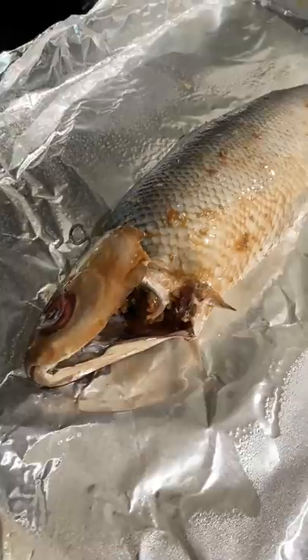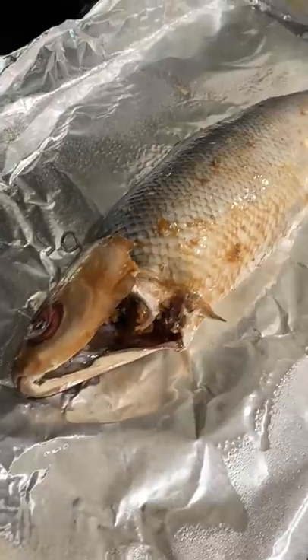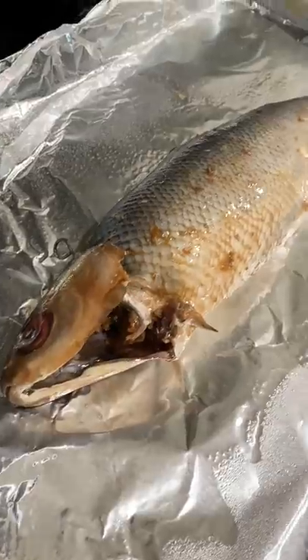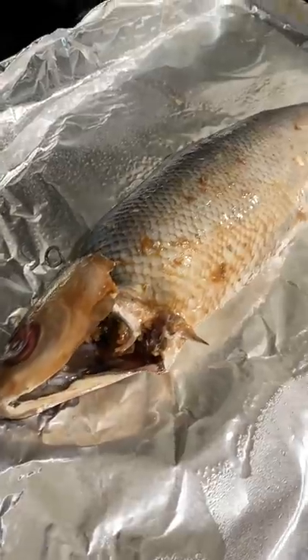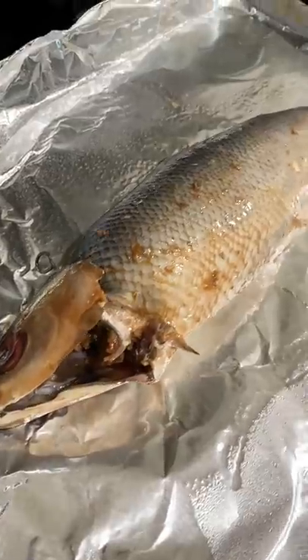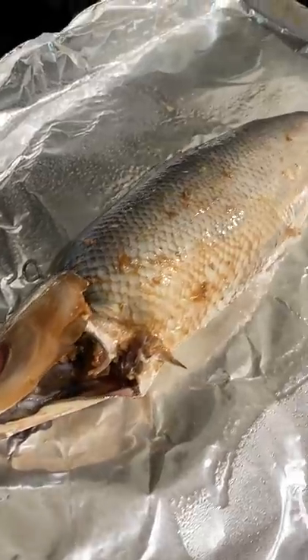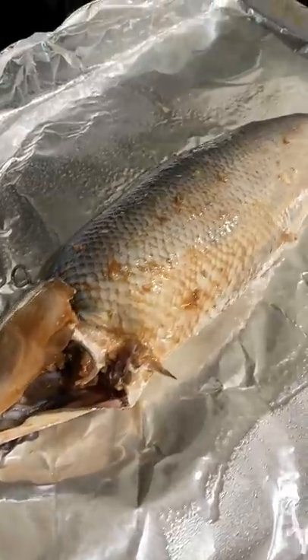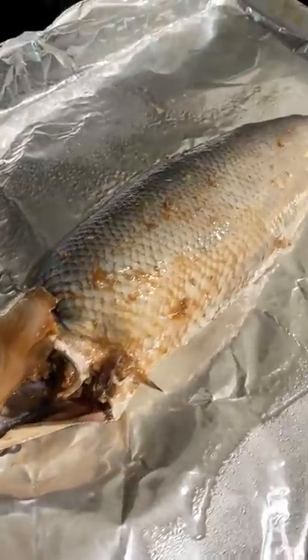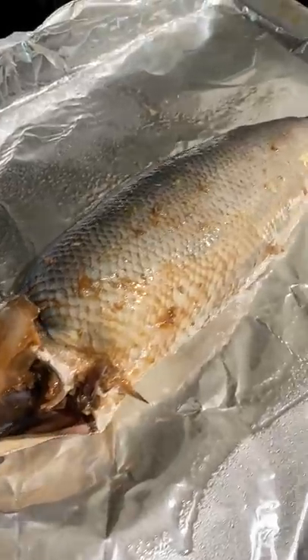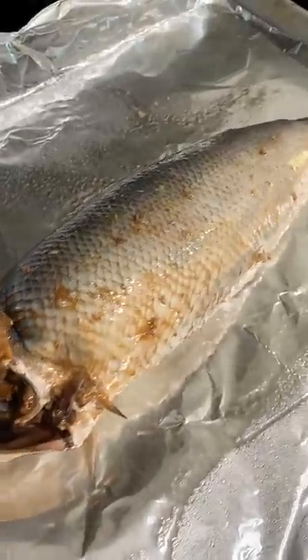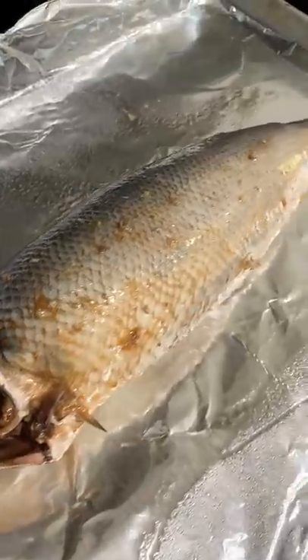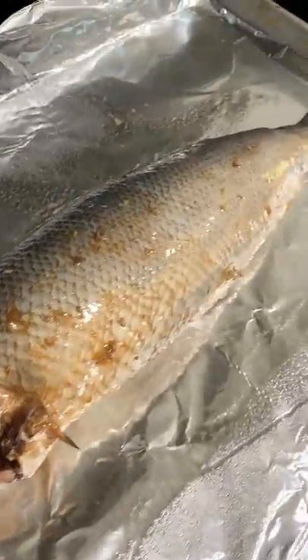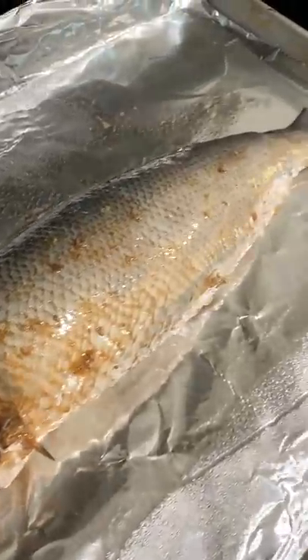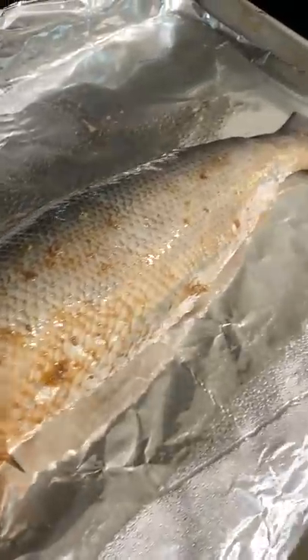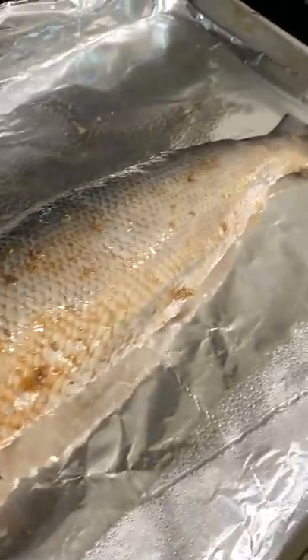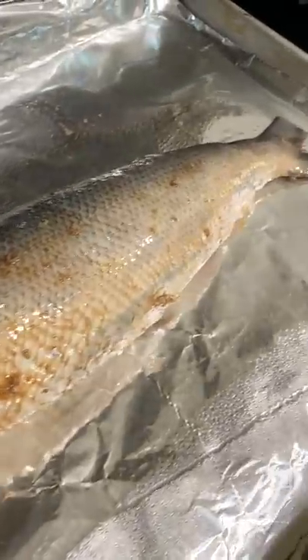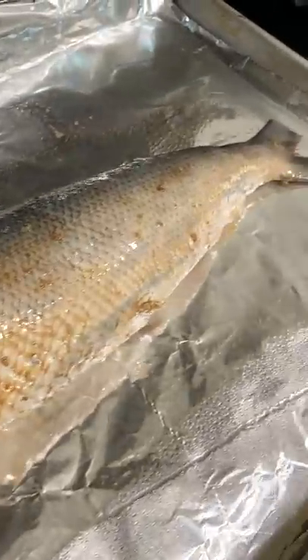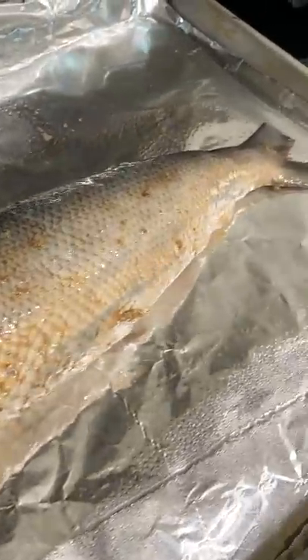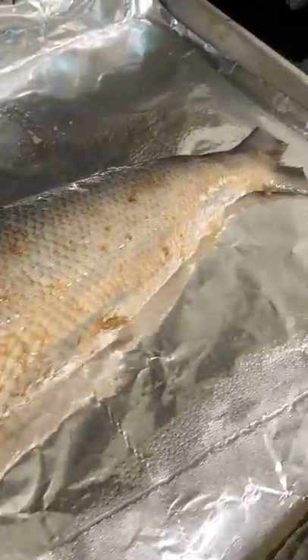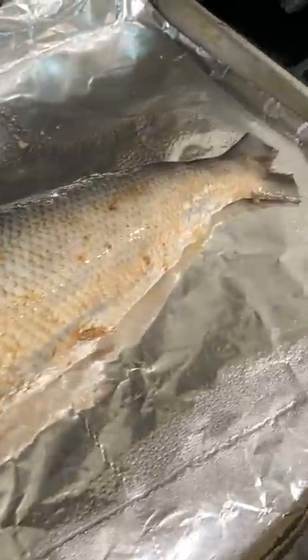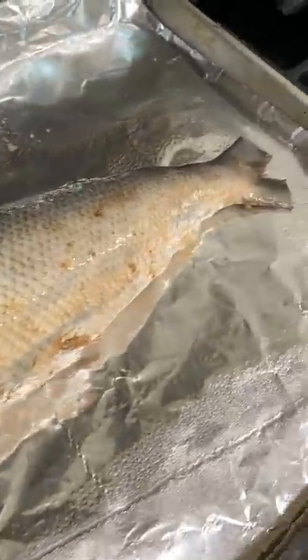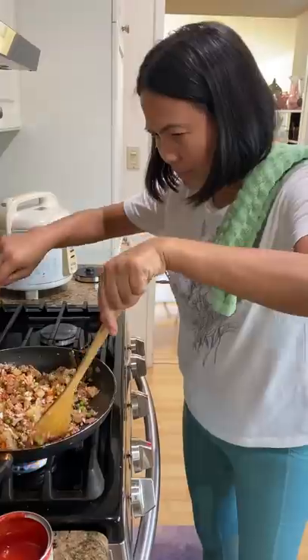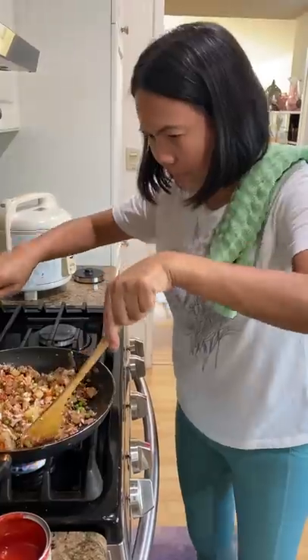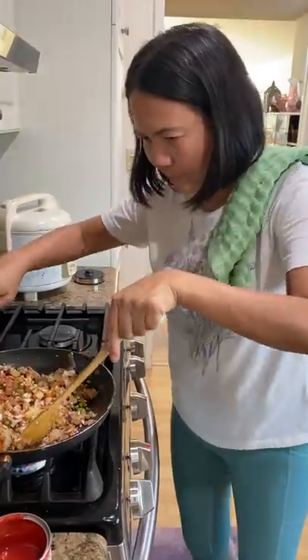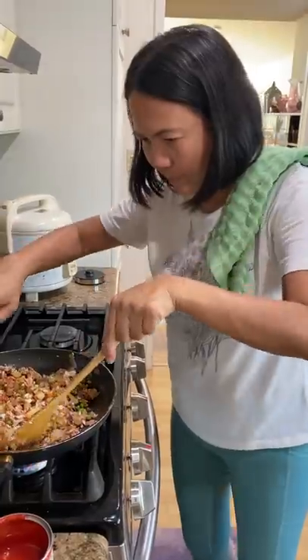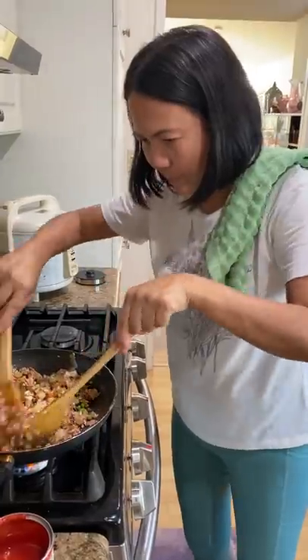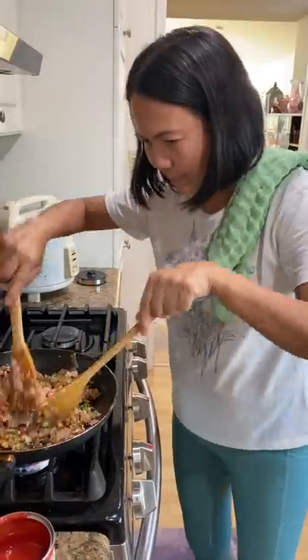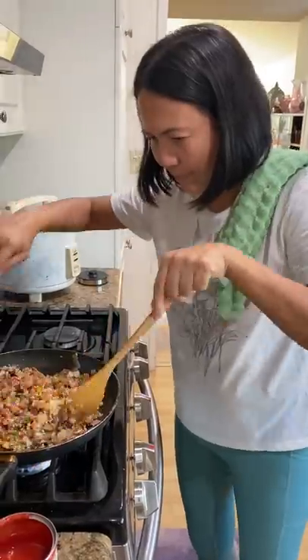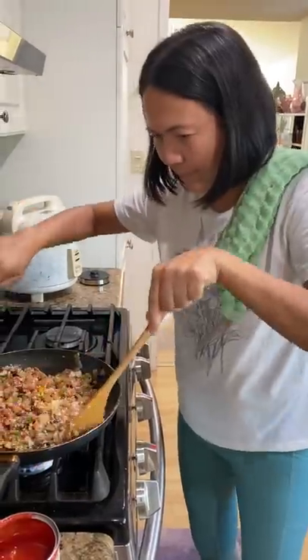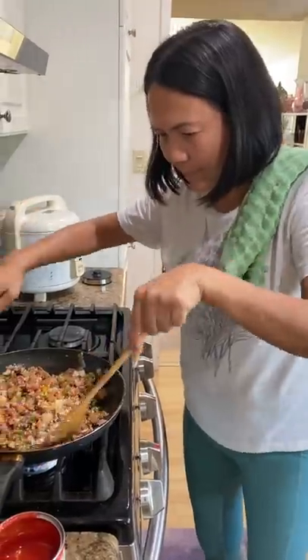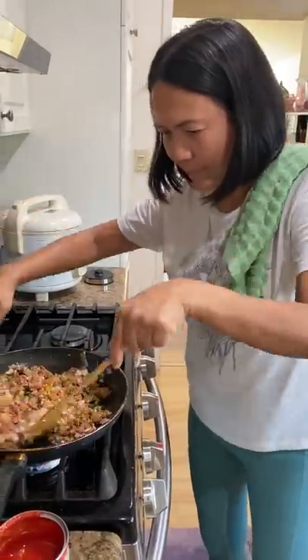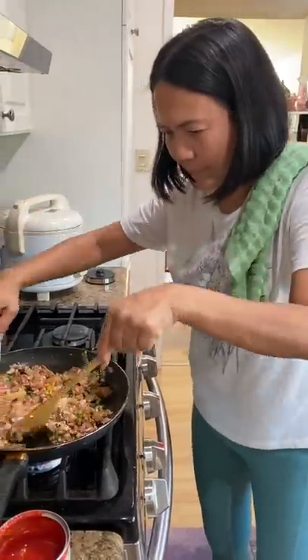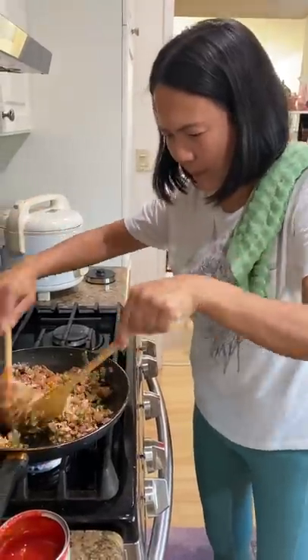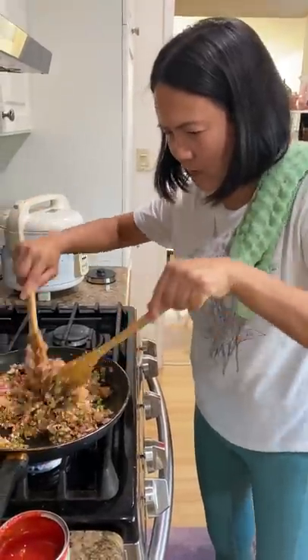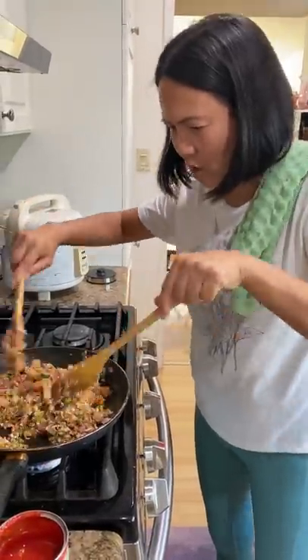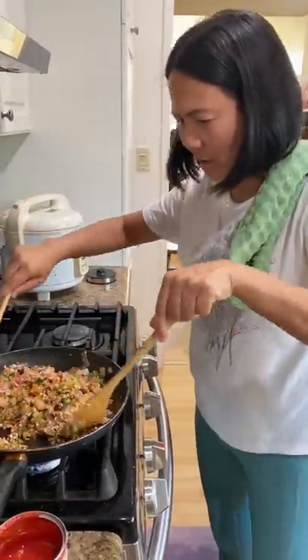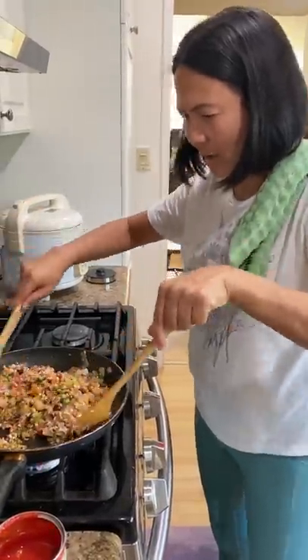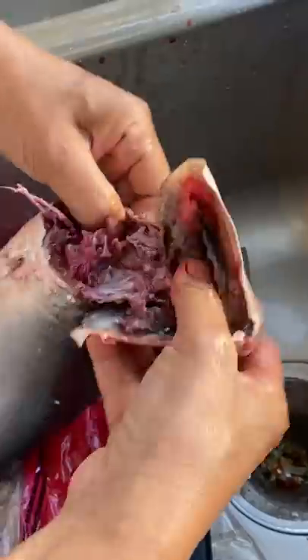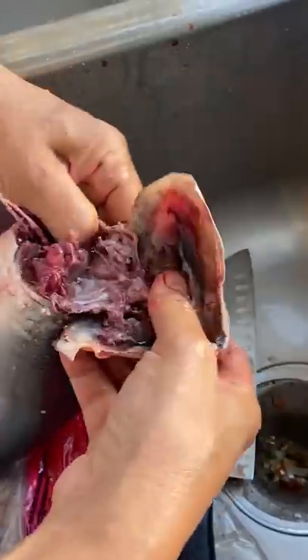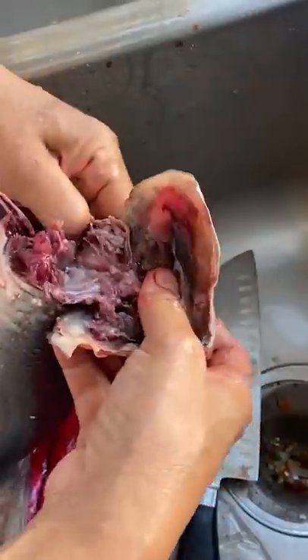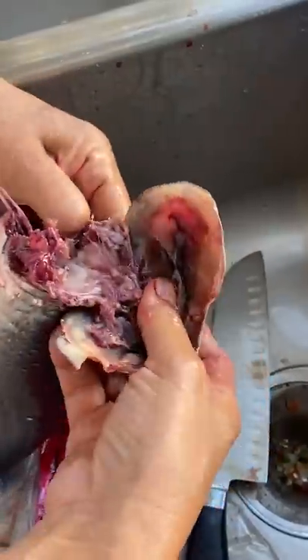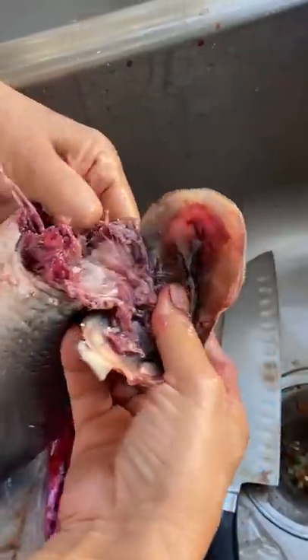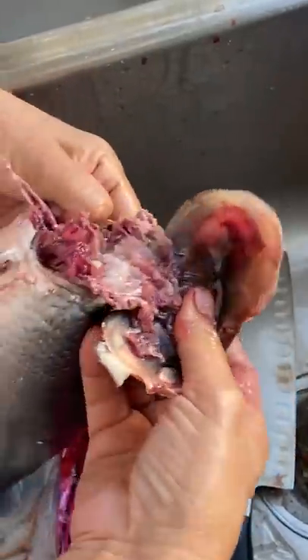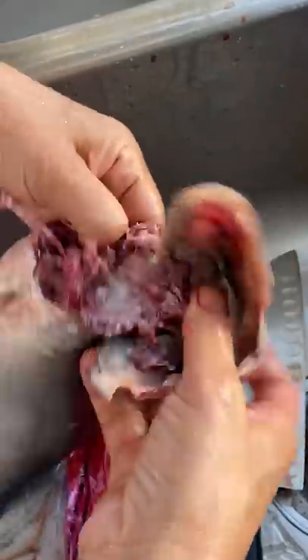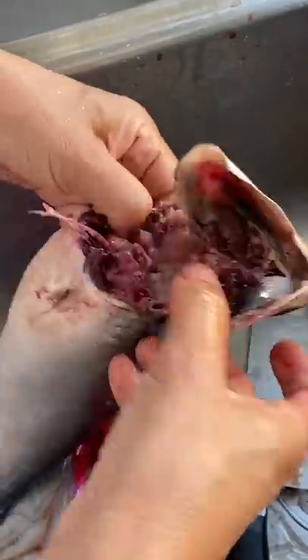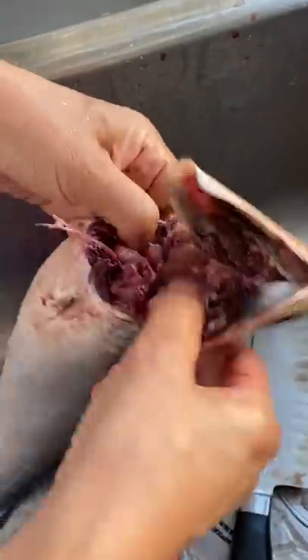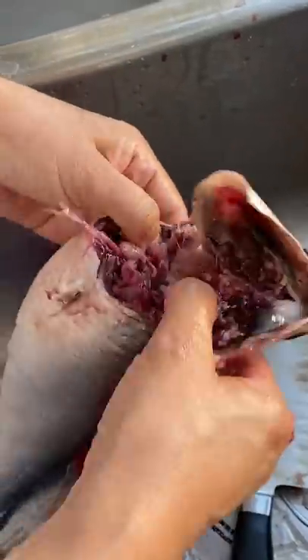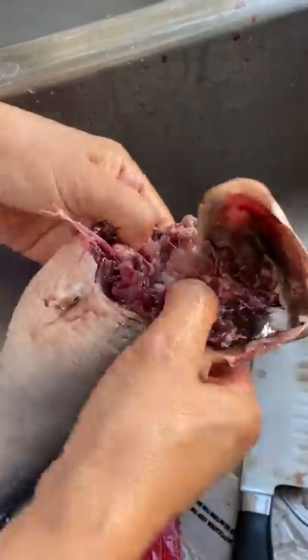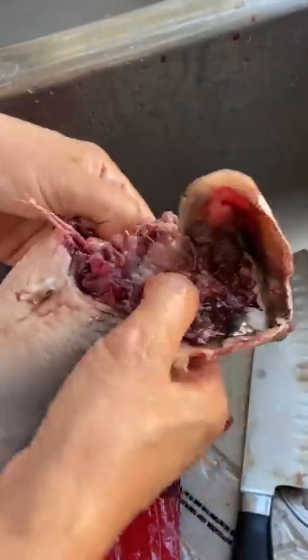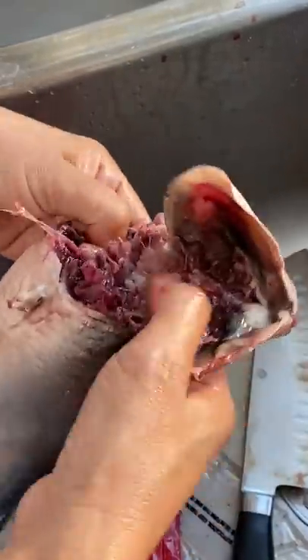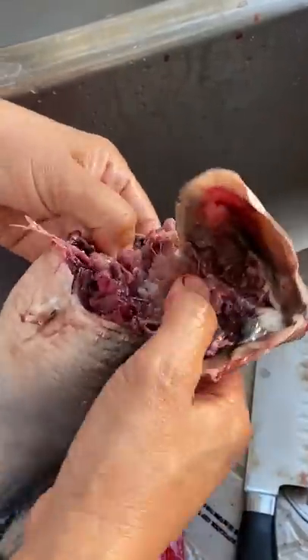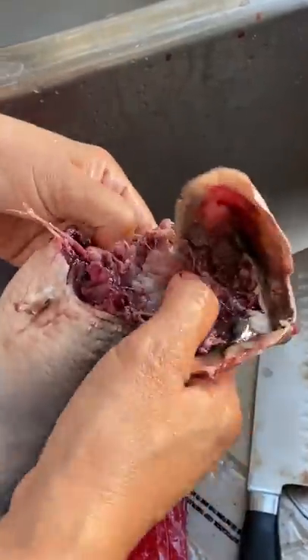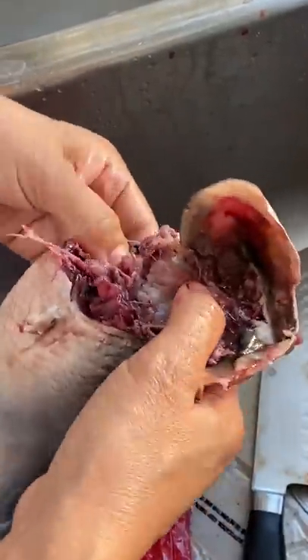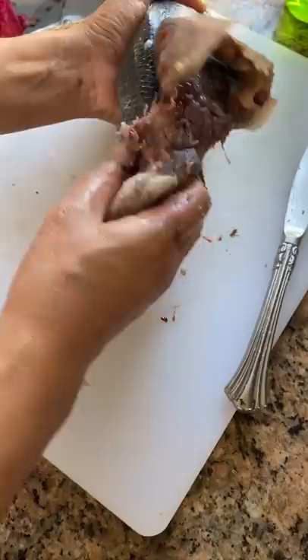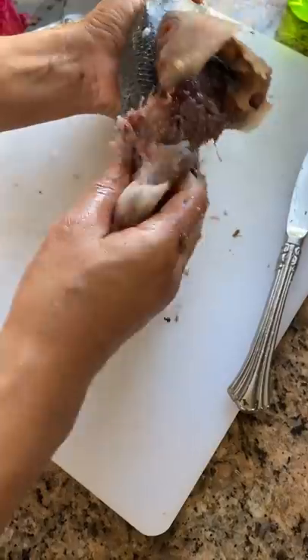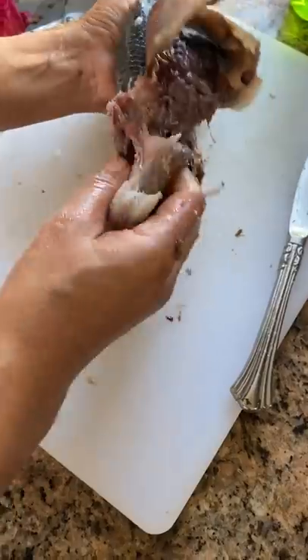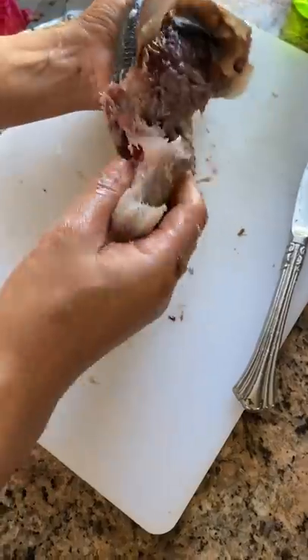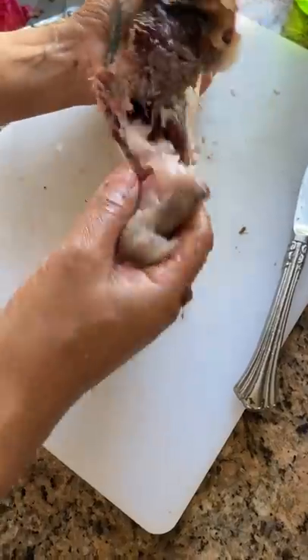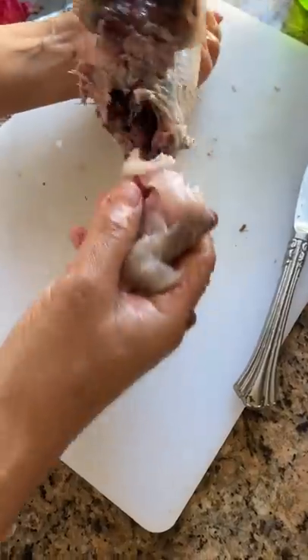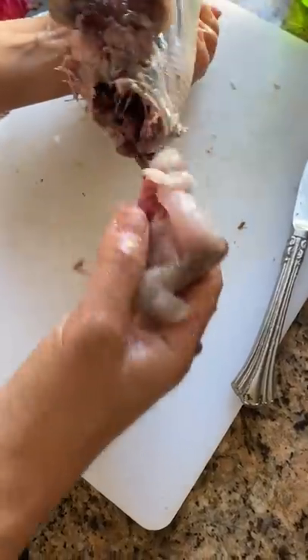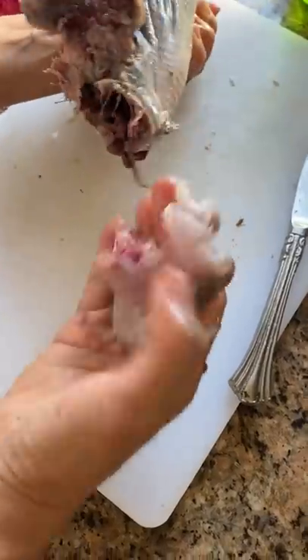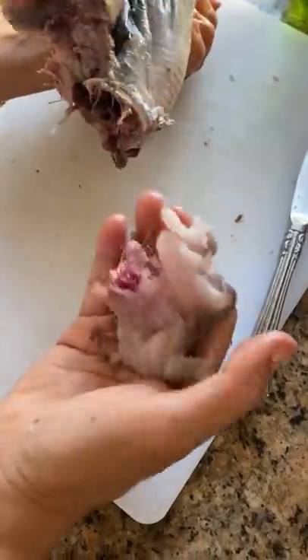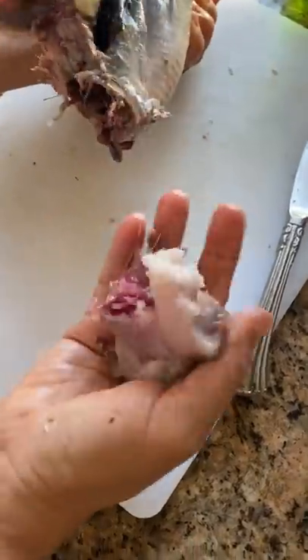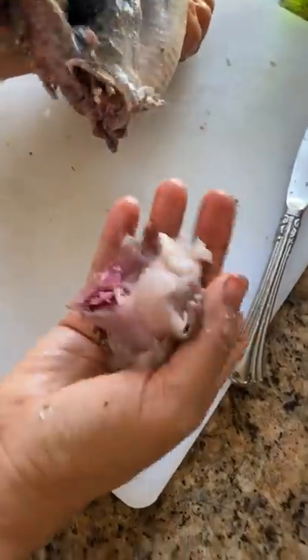This looks like a normal fish, right? Nope! My mom did all sorts of stuff to it. Get it? It's stuffed.